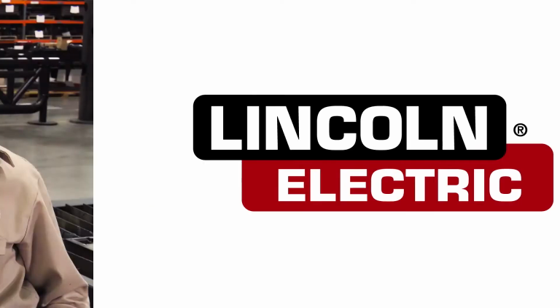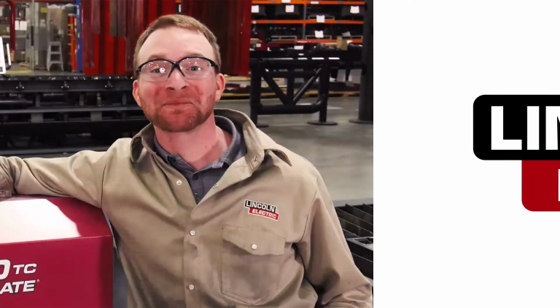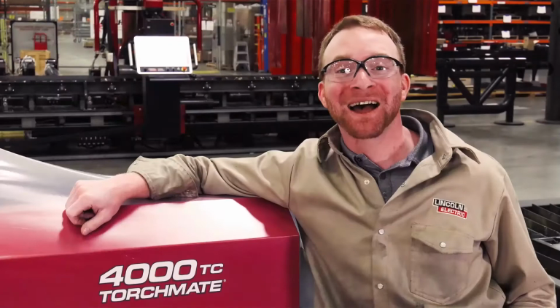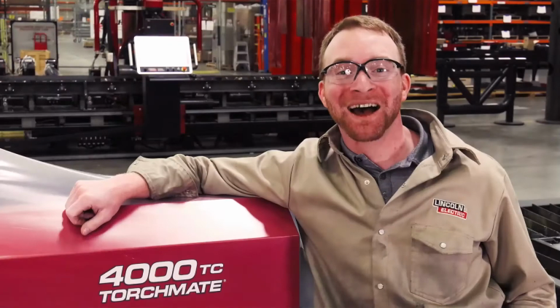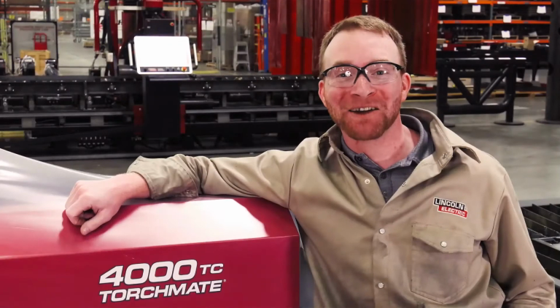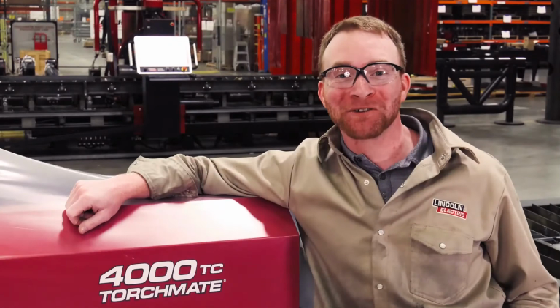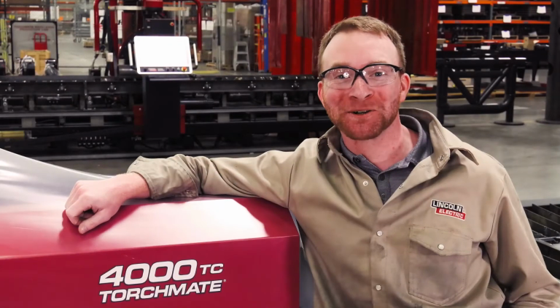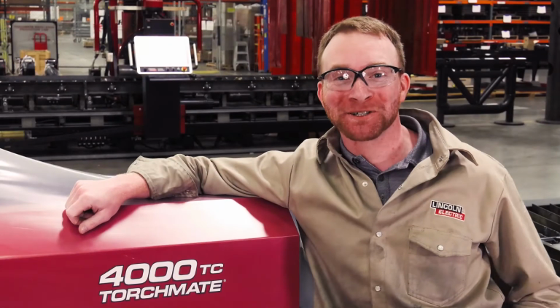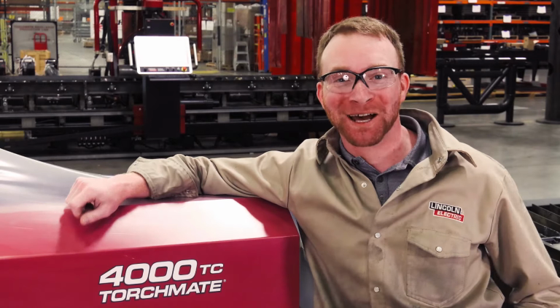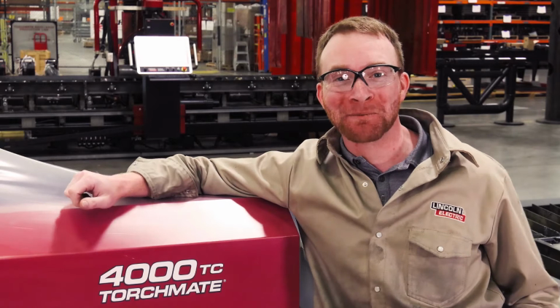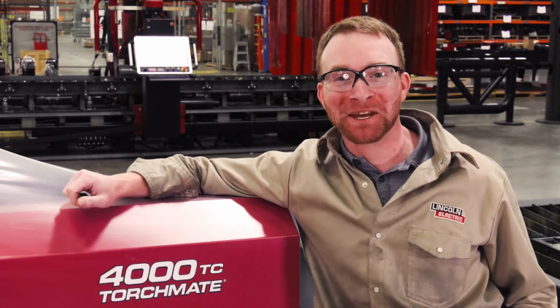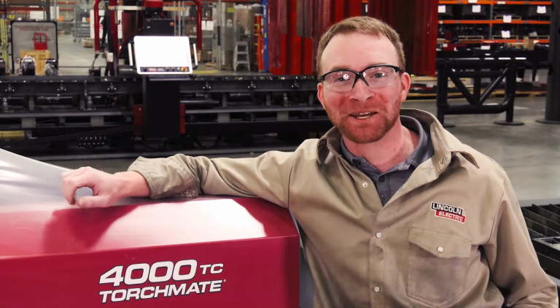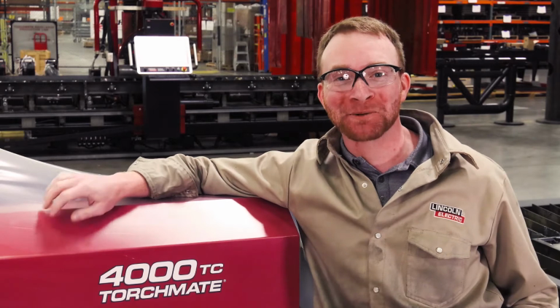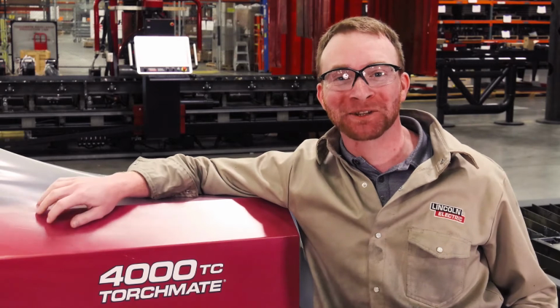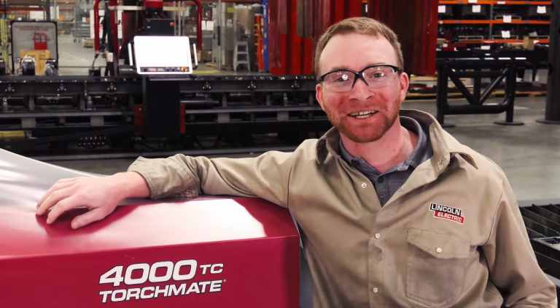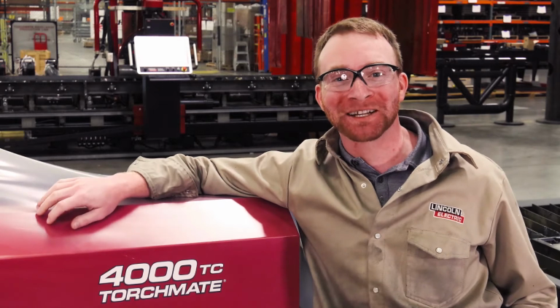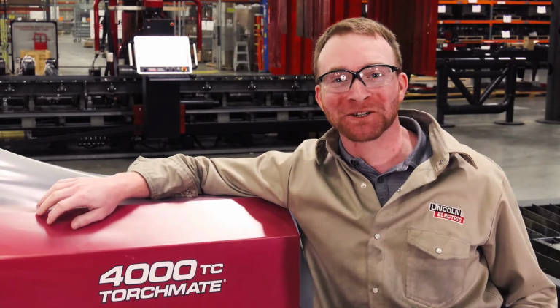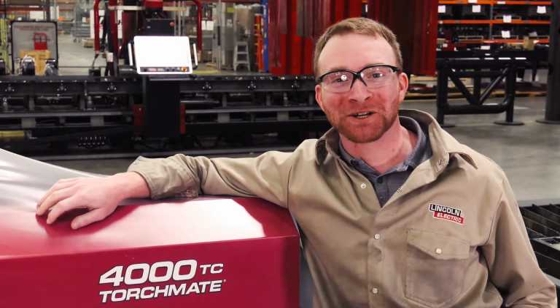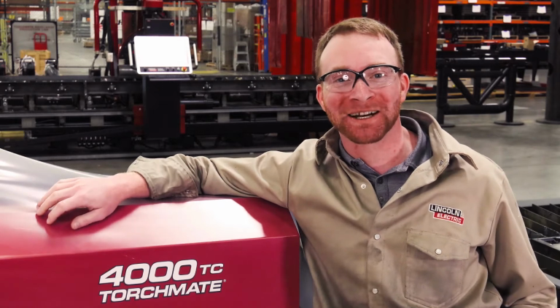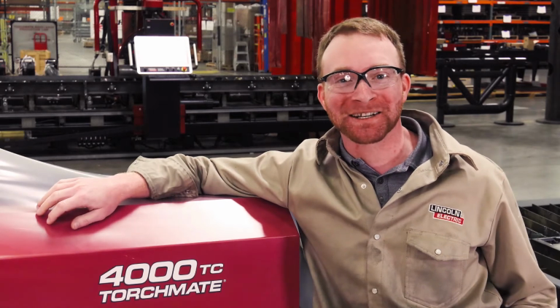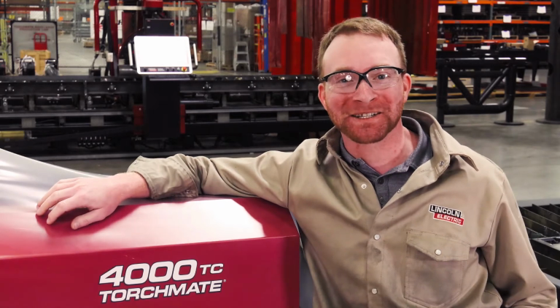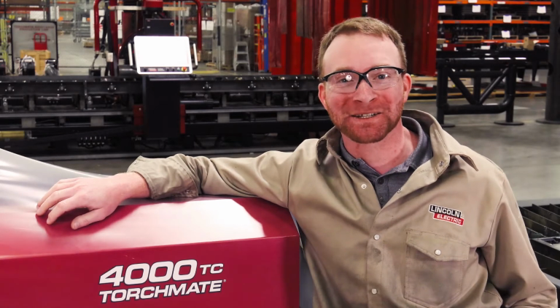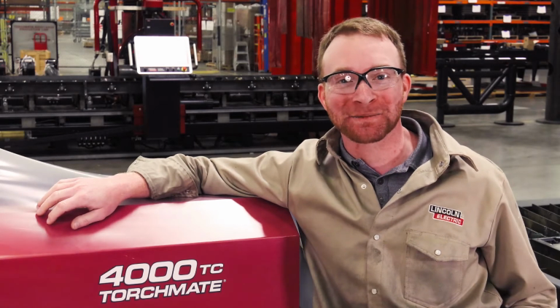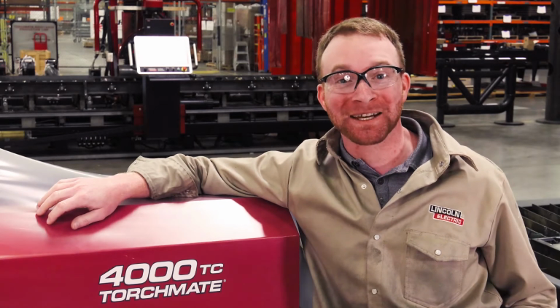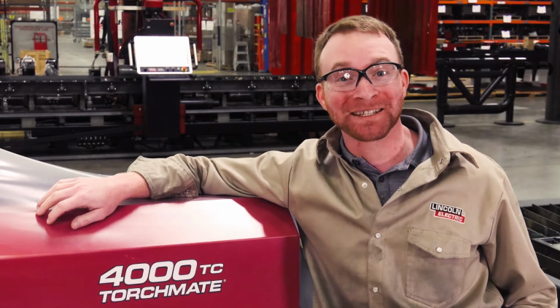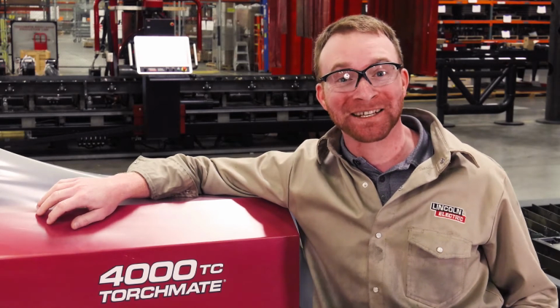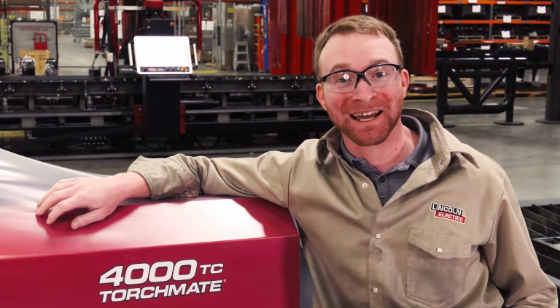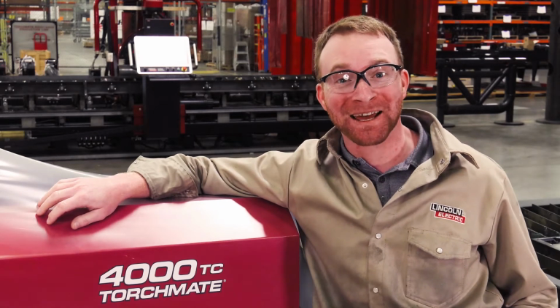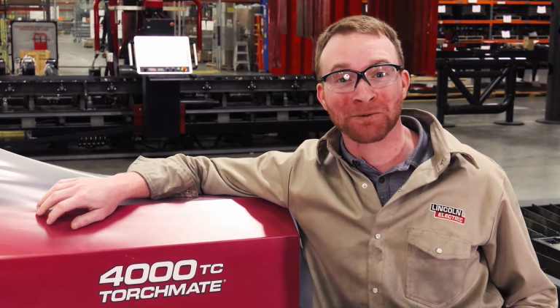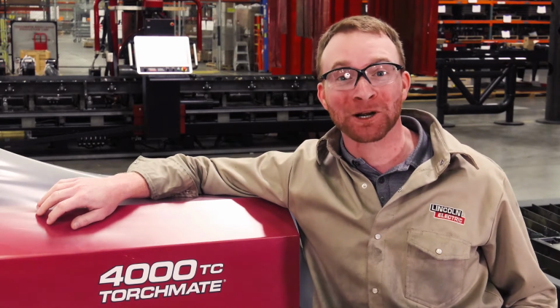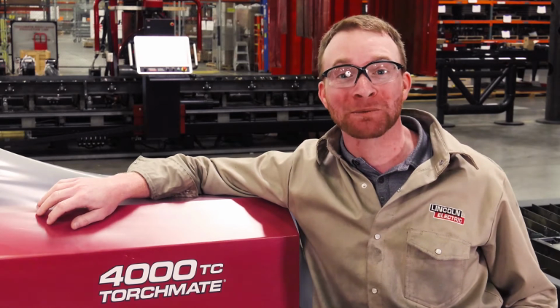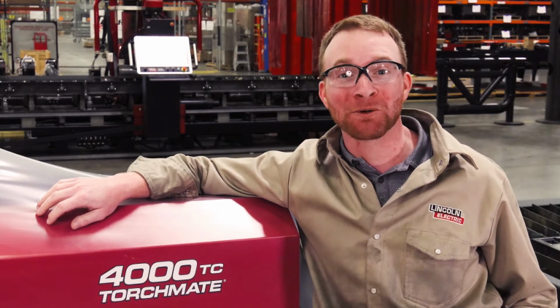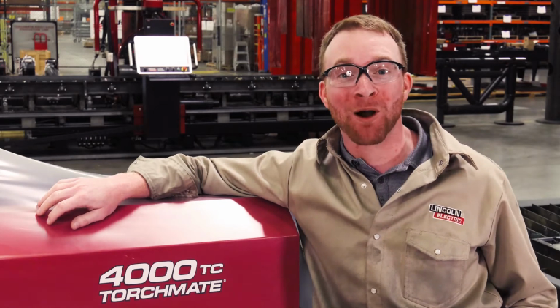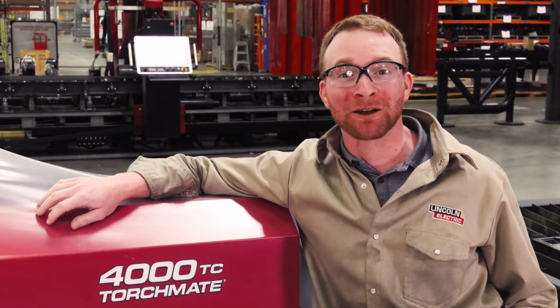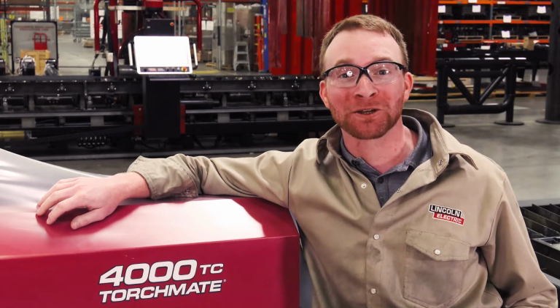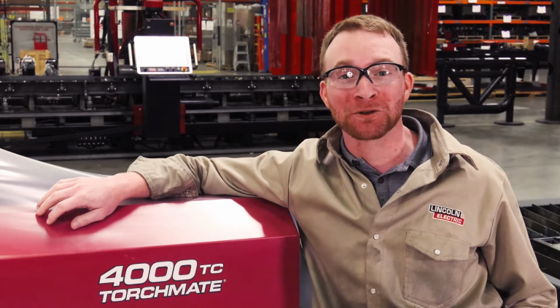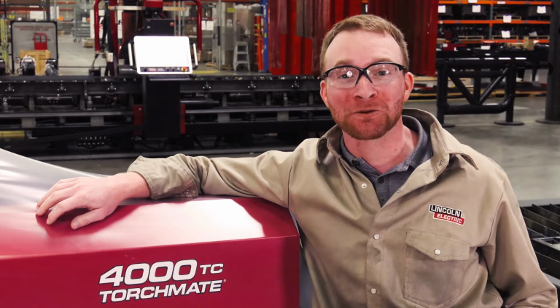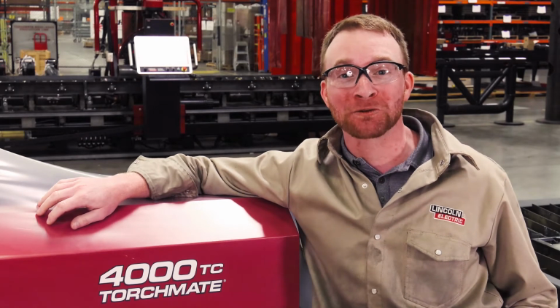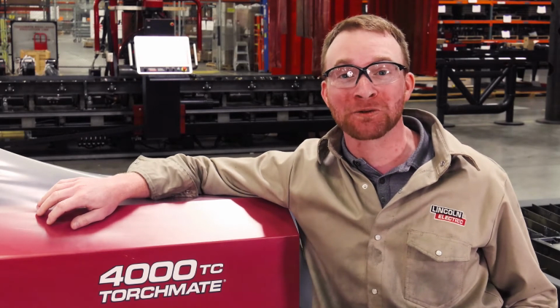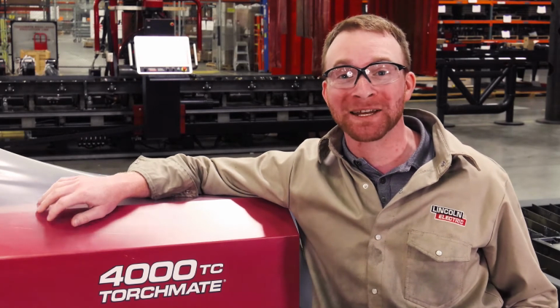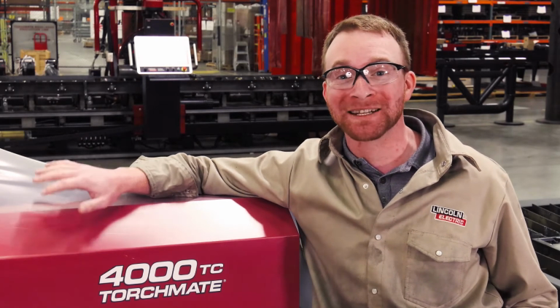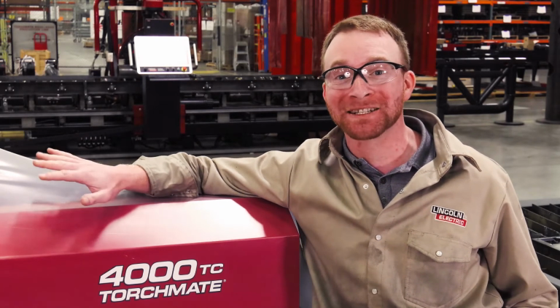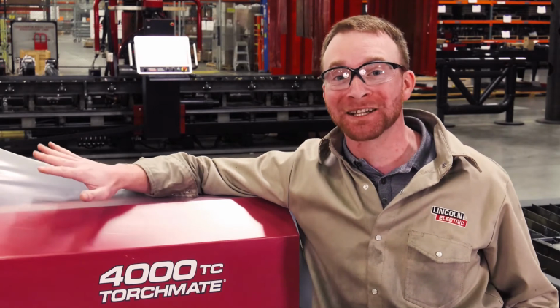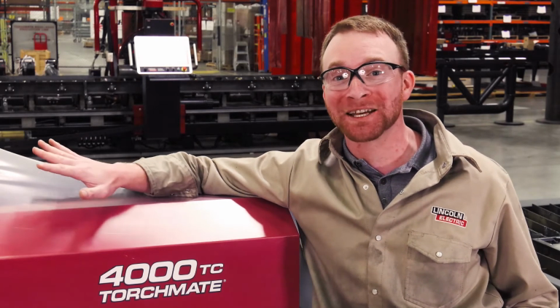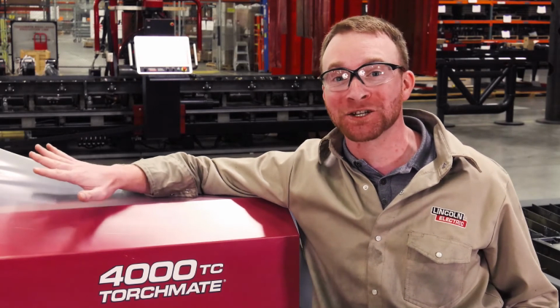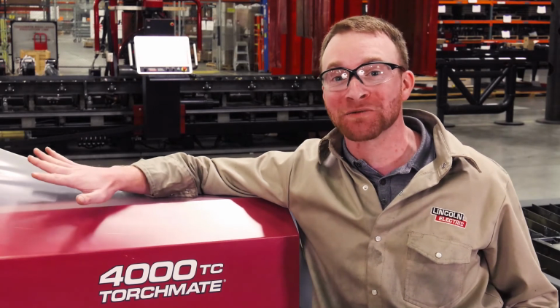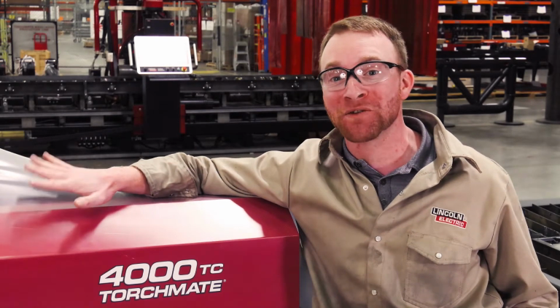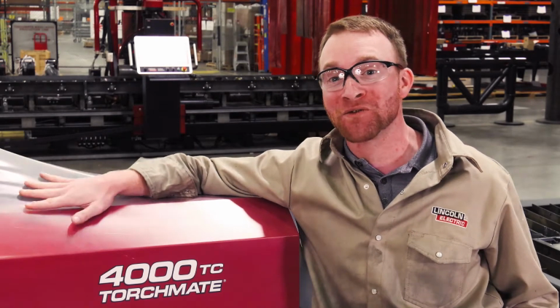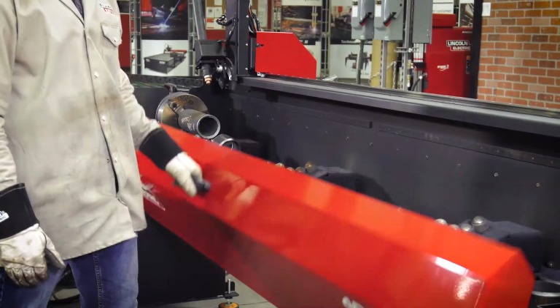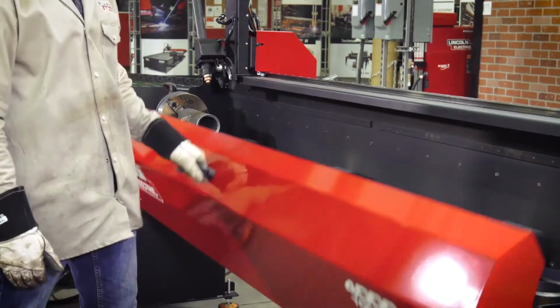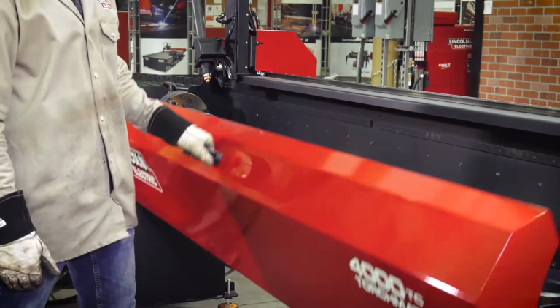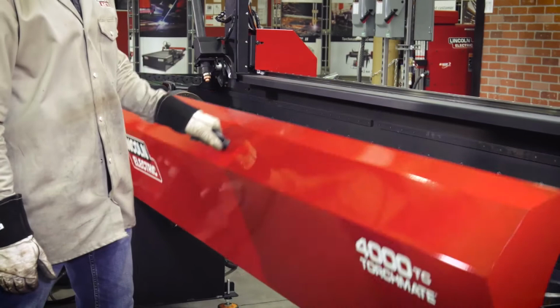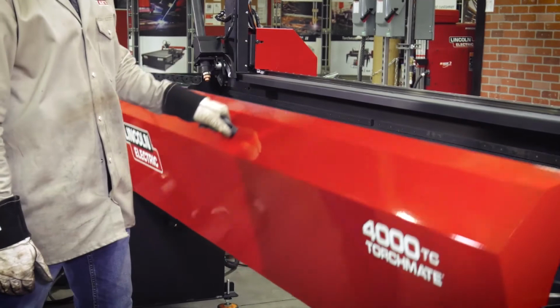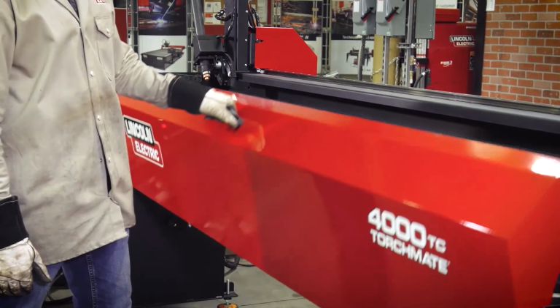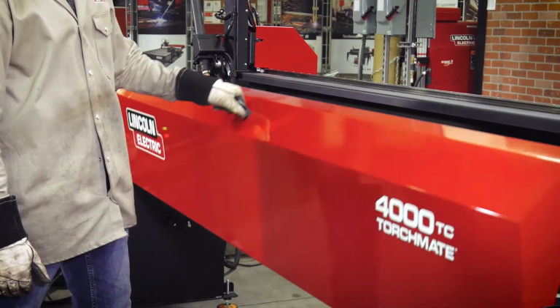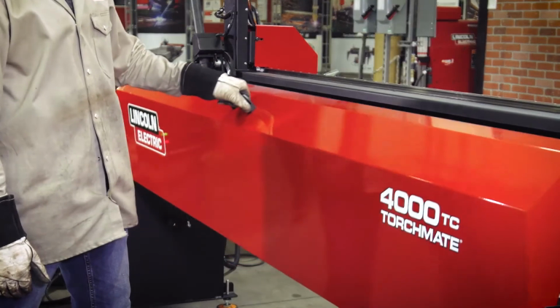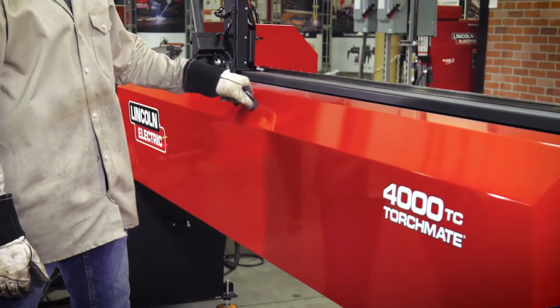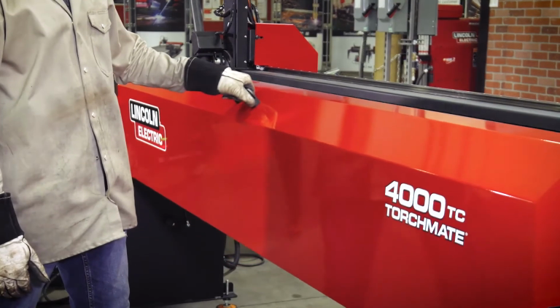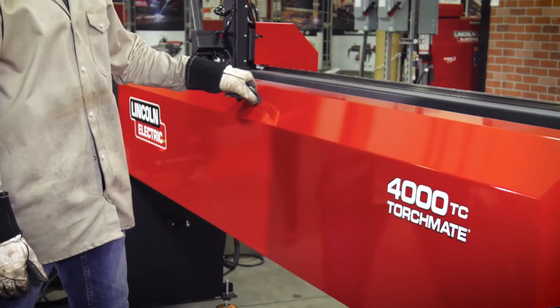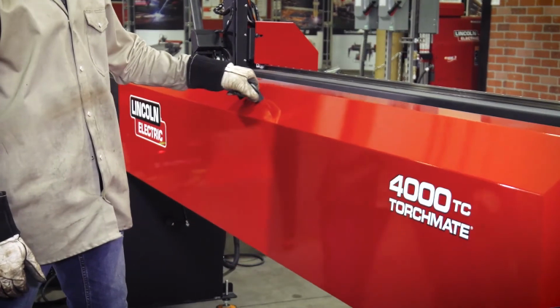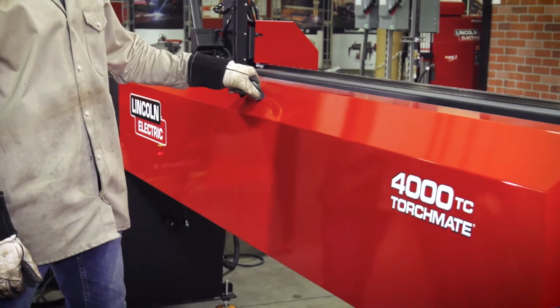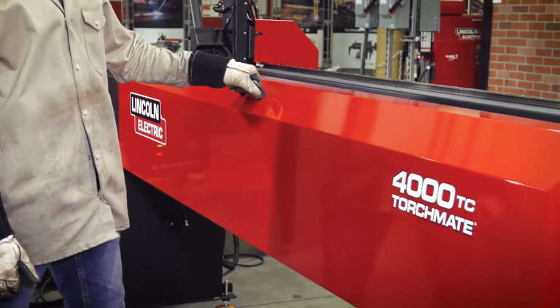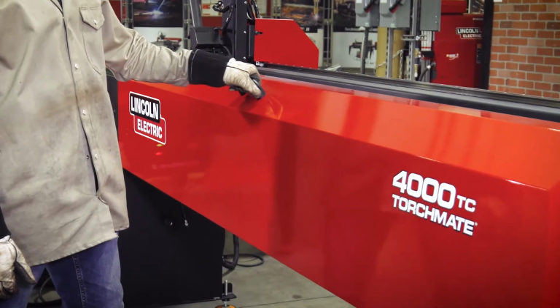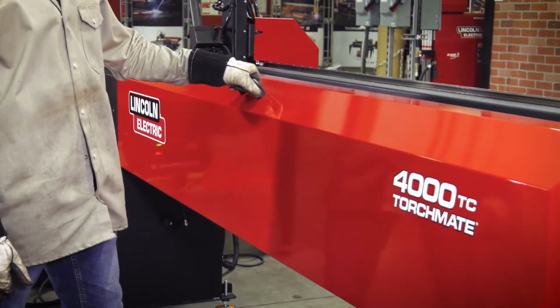Hi folks, I'm Iggy with Lincoln Electric Cutting Systems and today we're going to be walking you through the installation of the 4000 TC pipe and tube cutter.